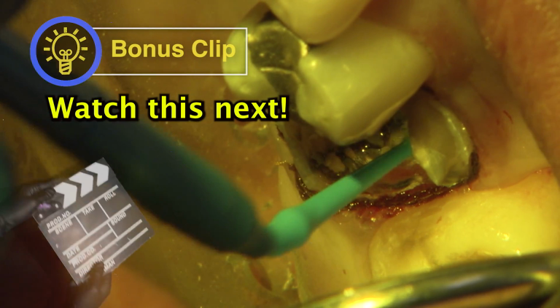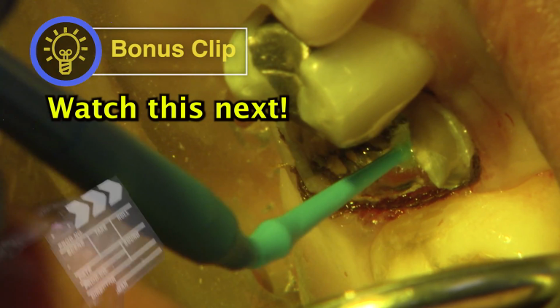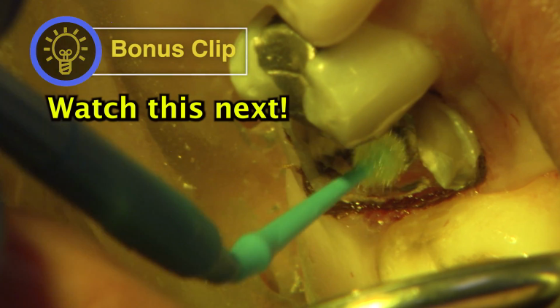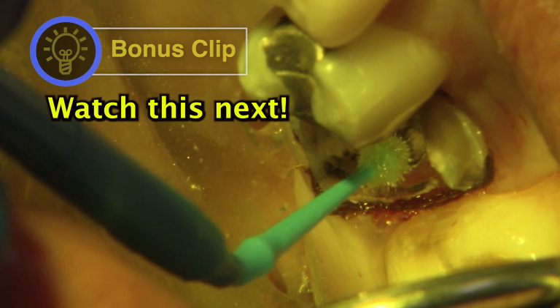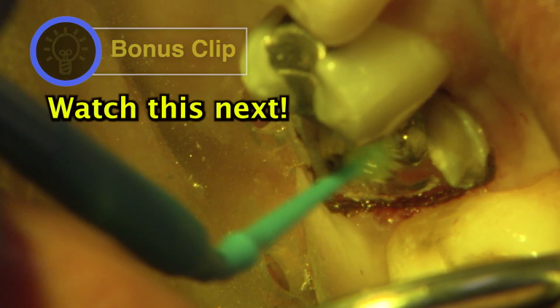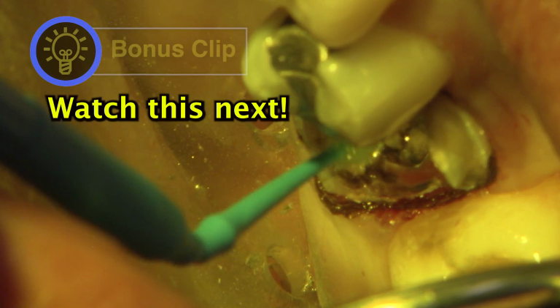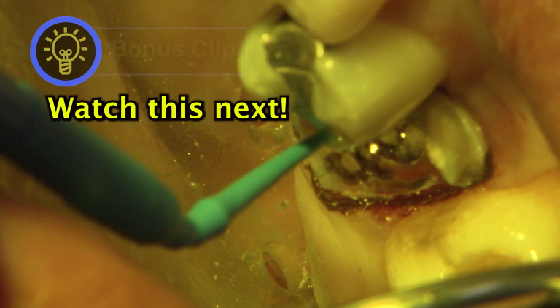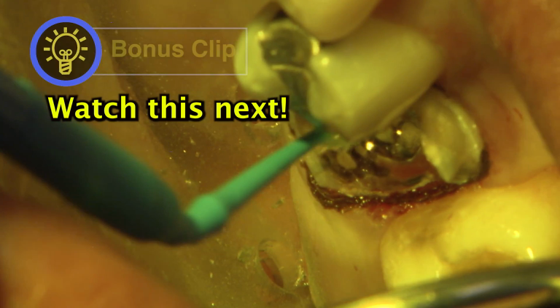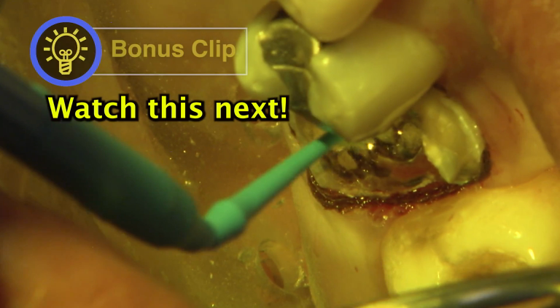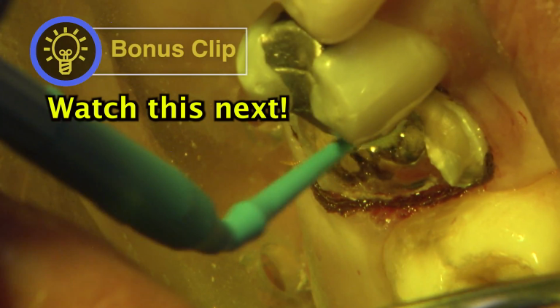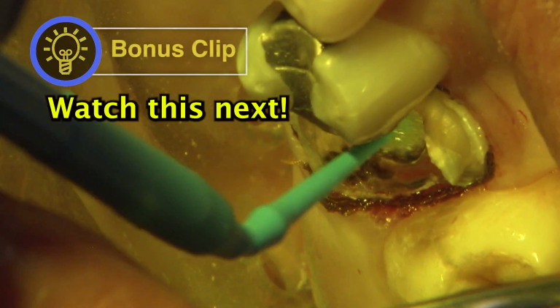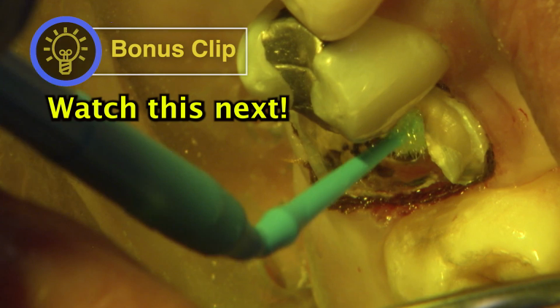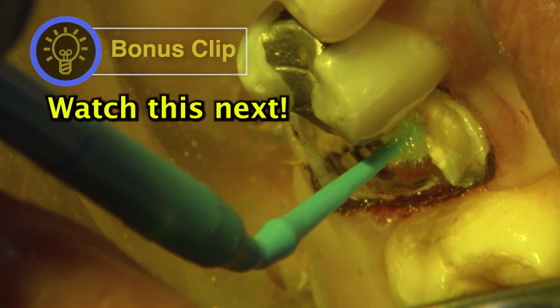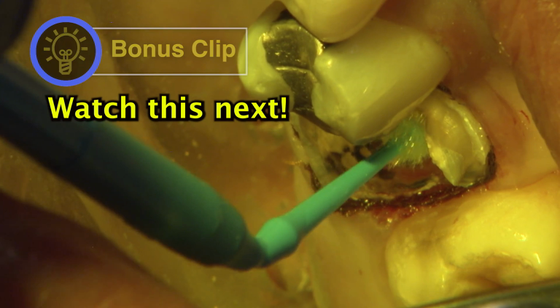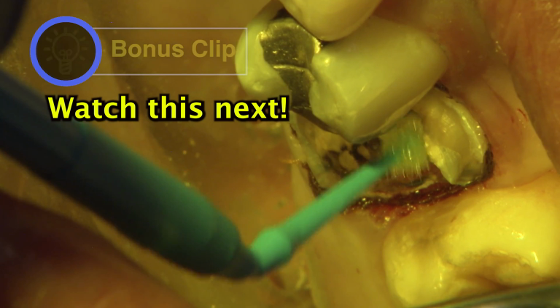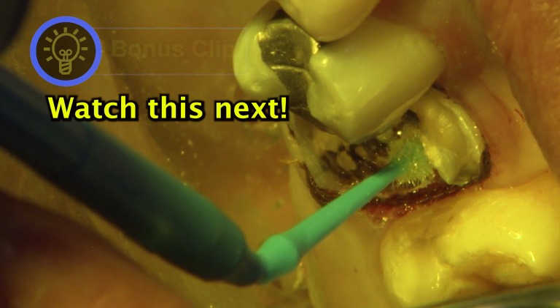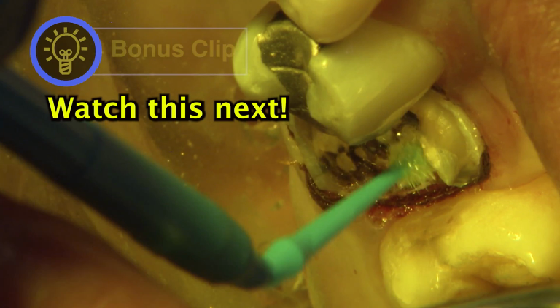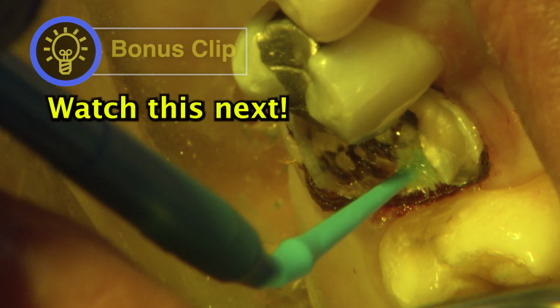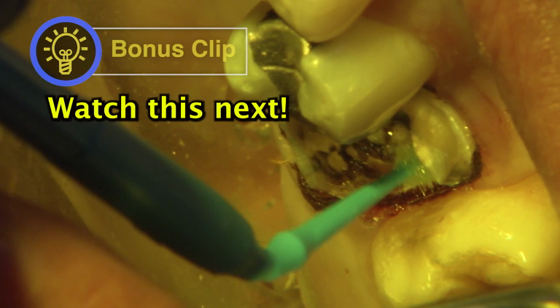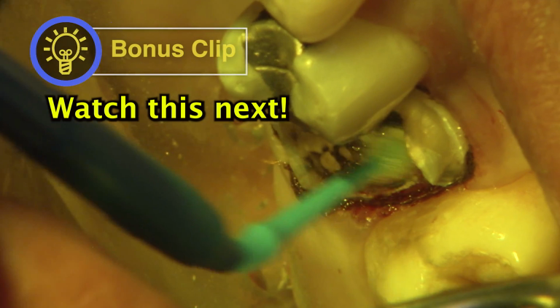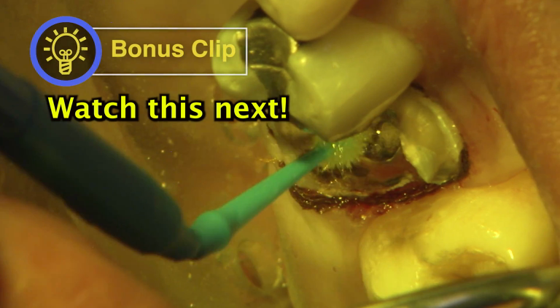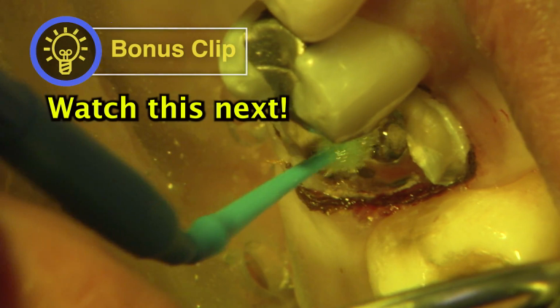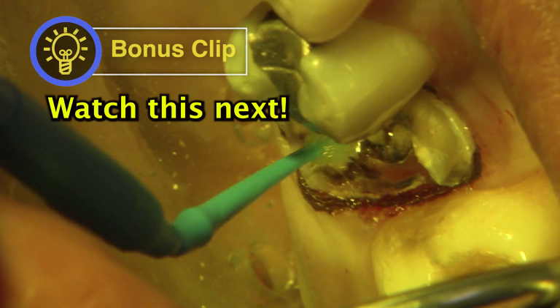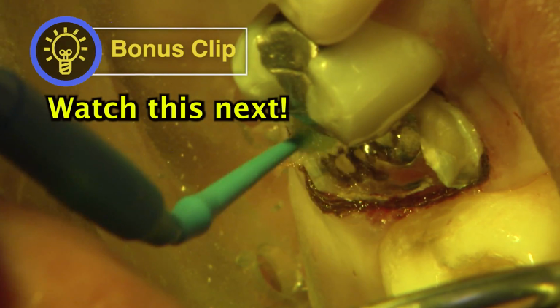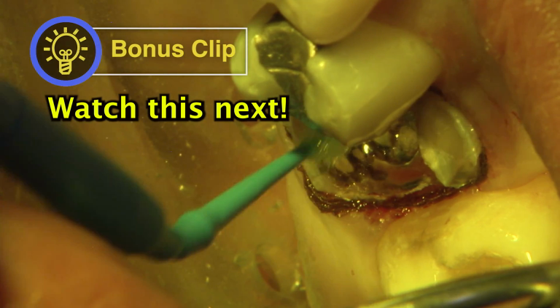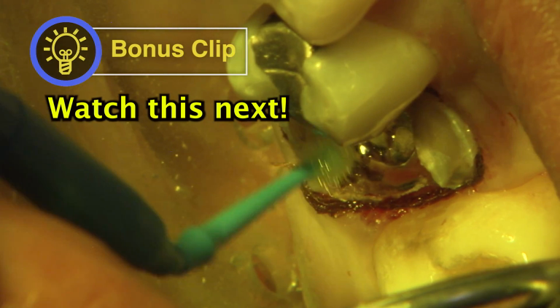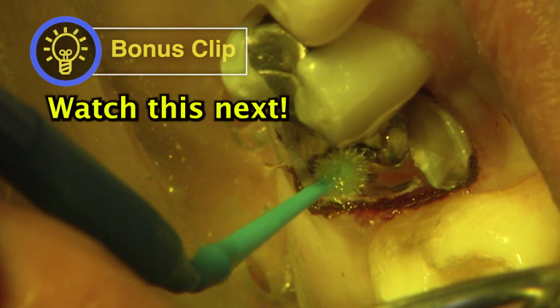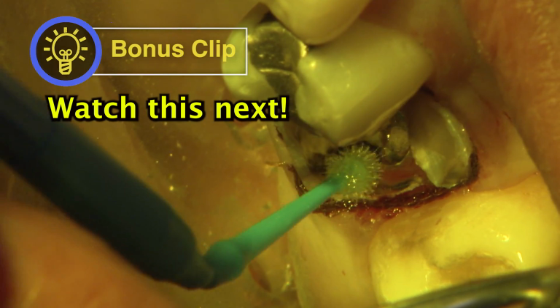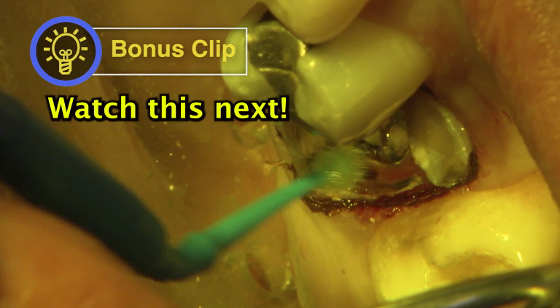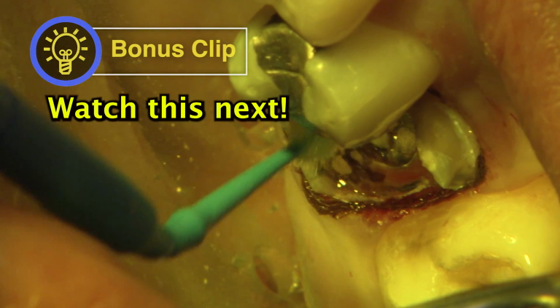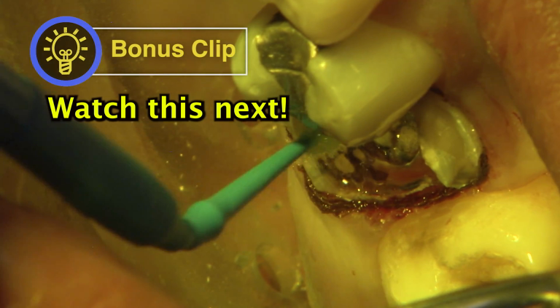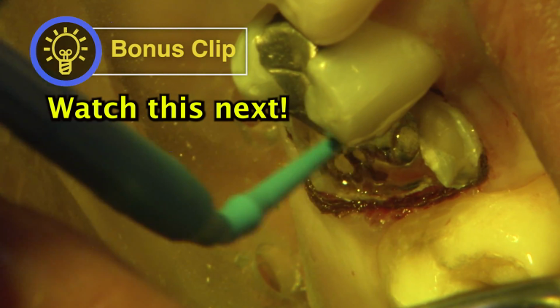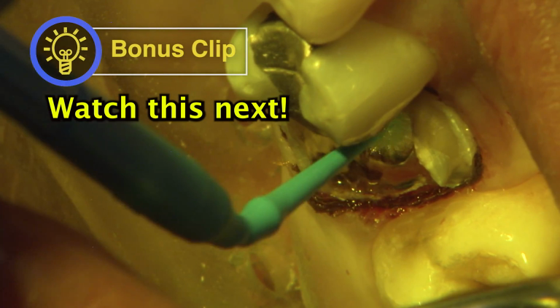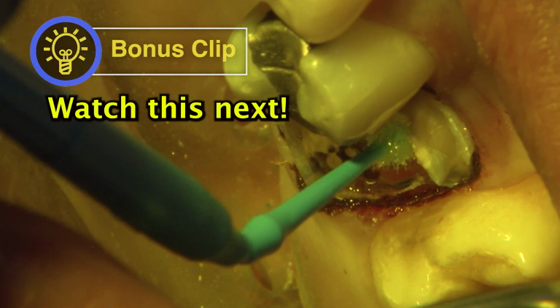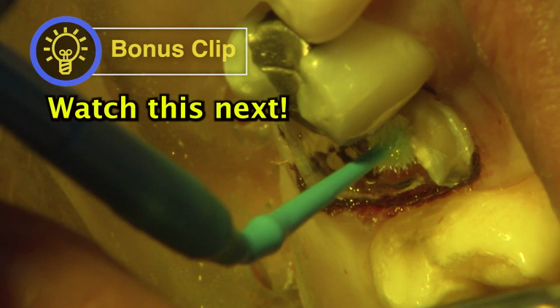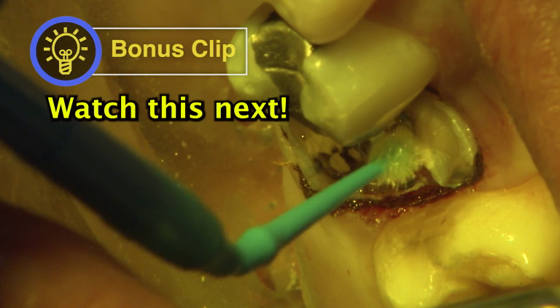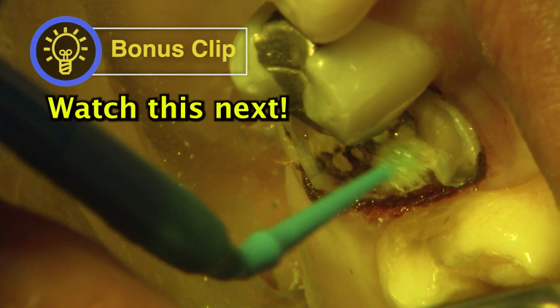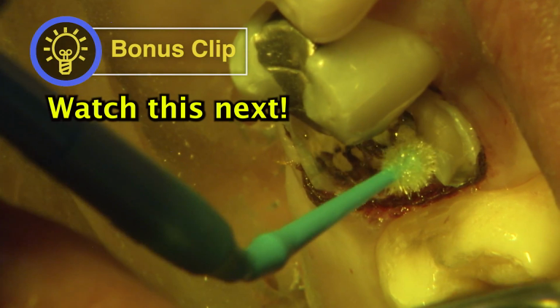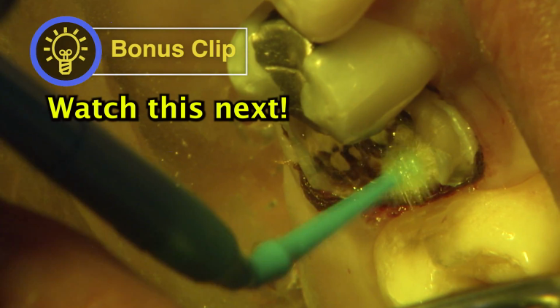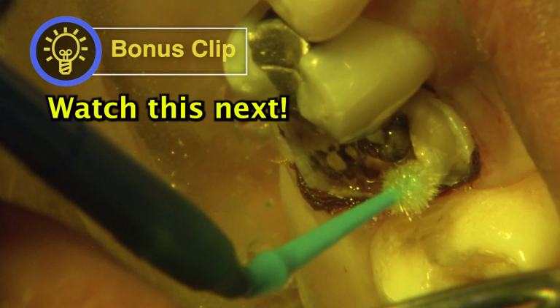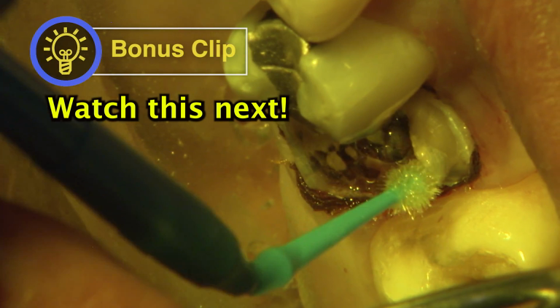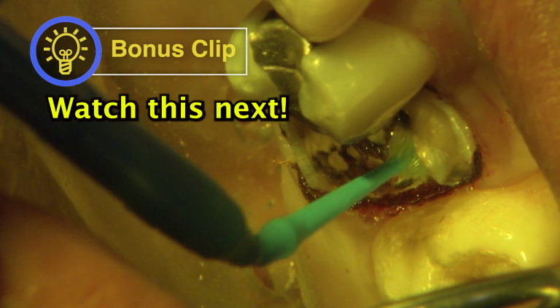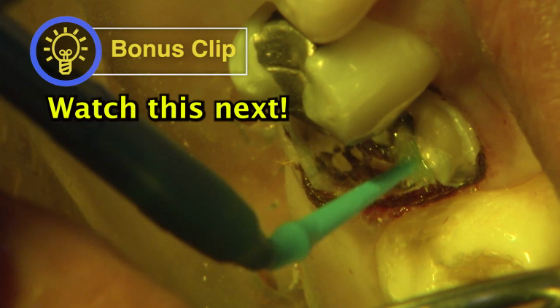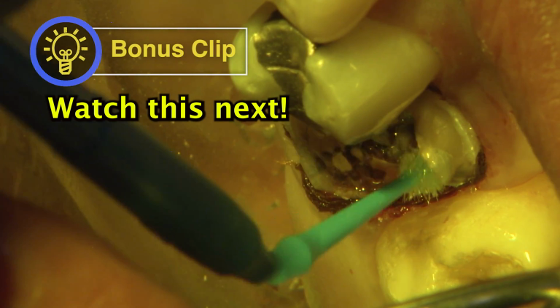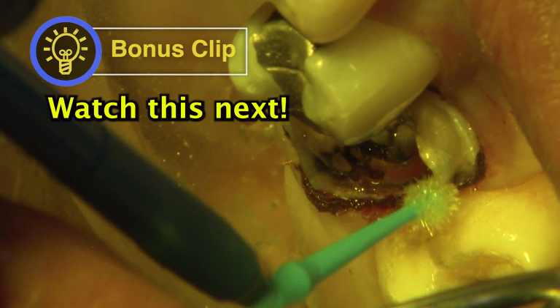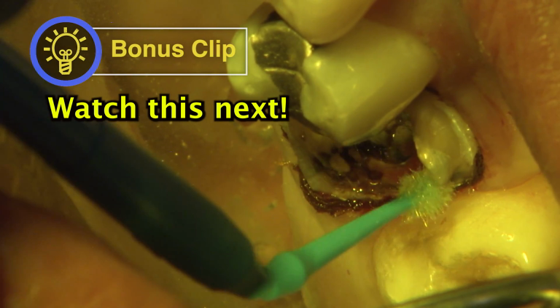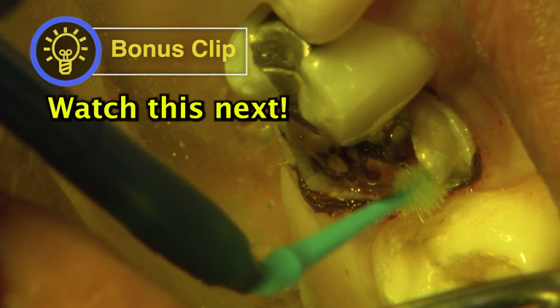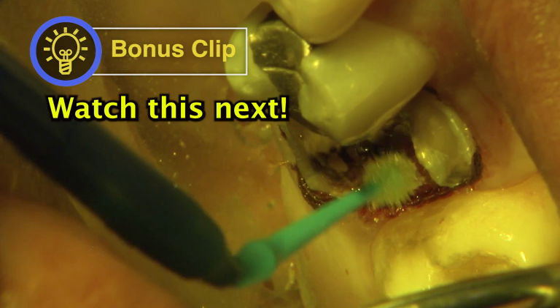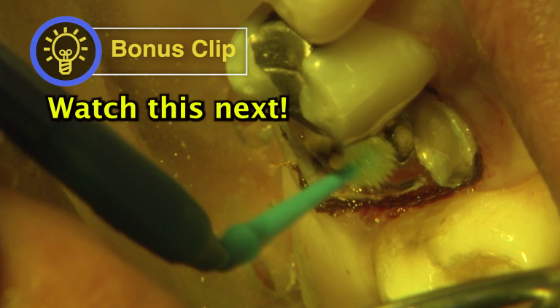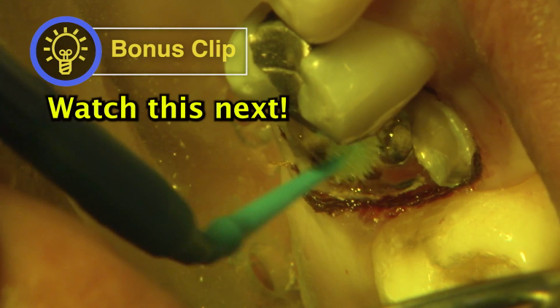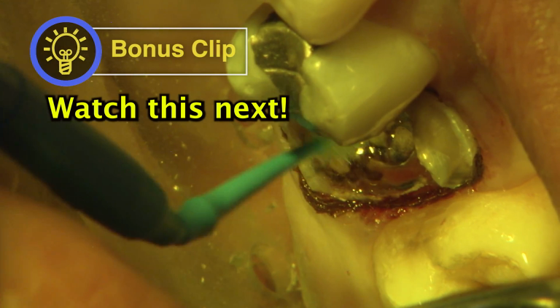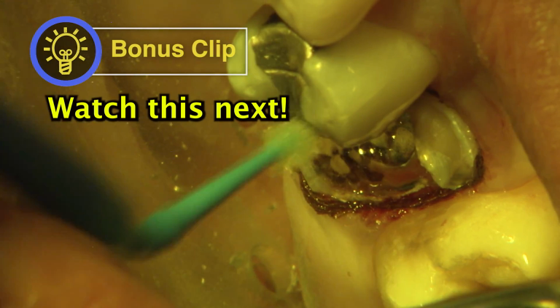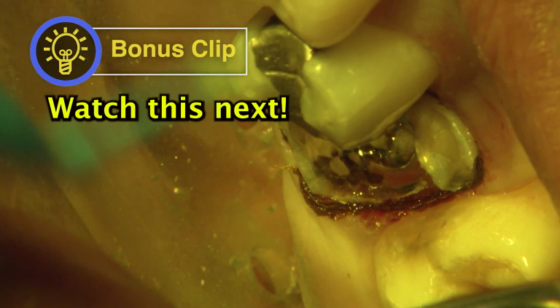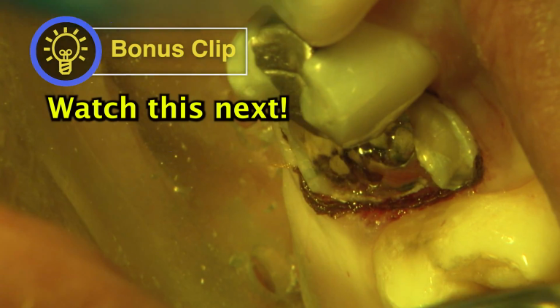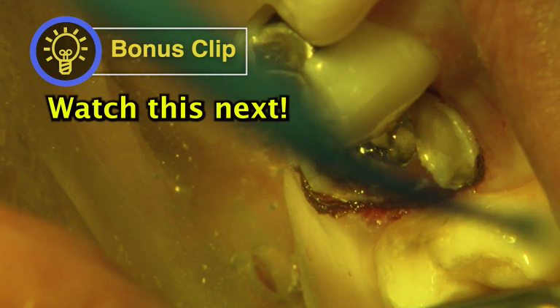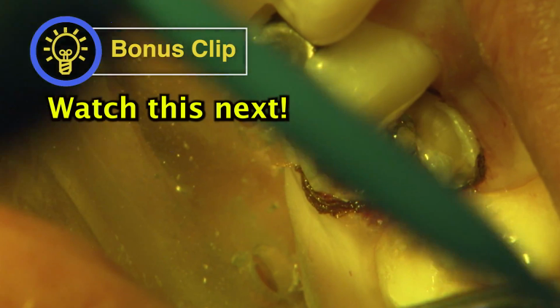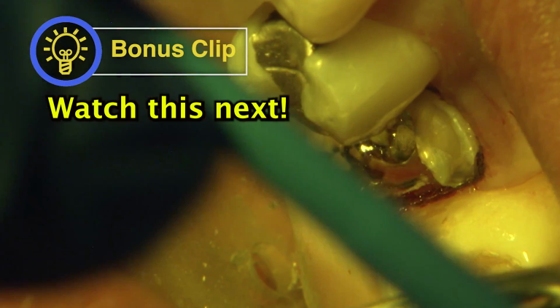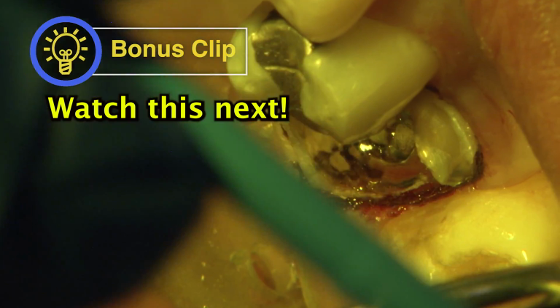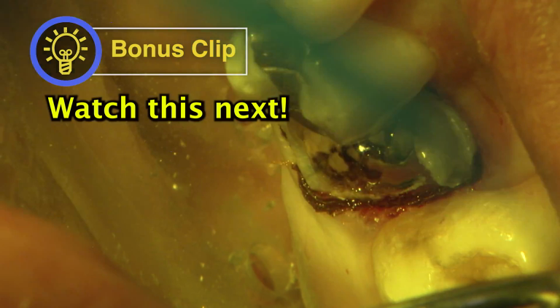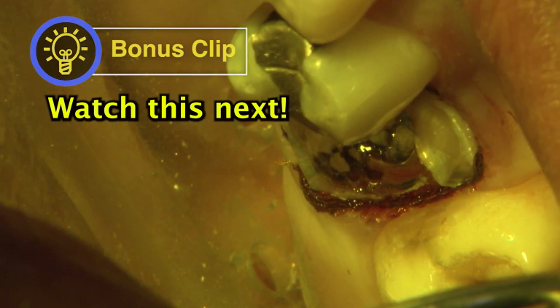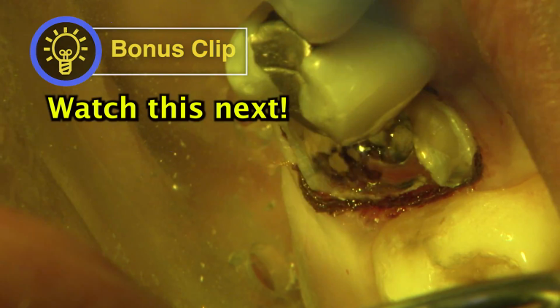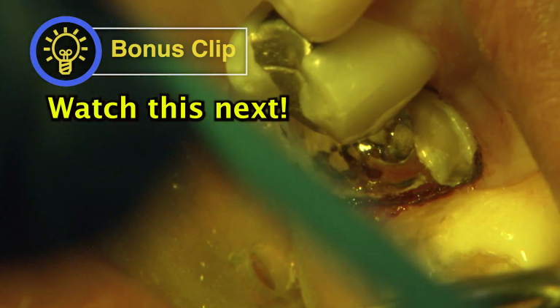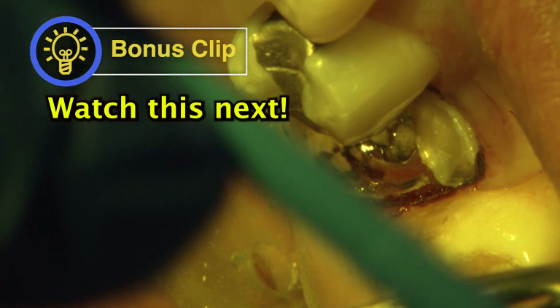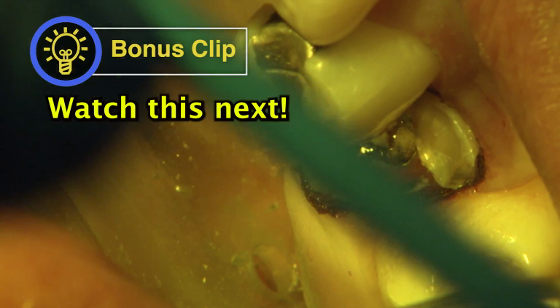Adhesive bonding agent by 3M Scotch Bond Universal is scrubbed in for 20 seconds and then air dried to a thin layer.